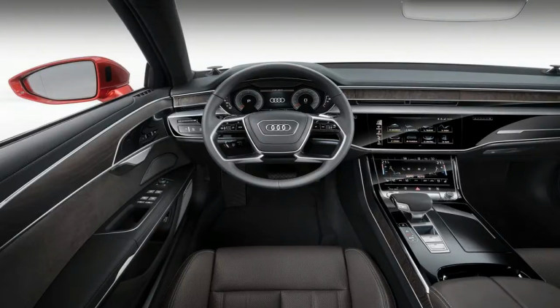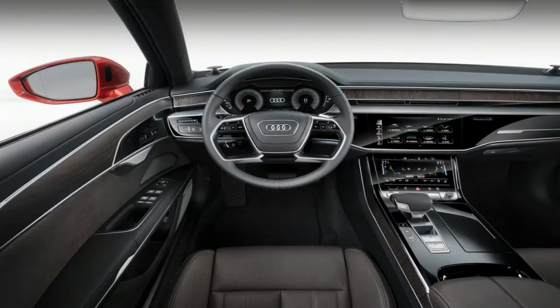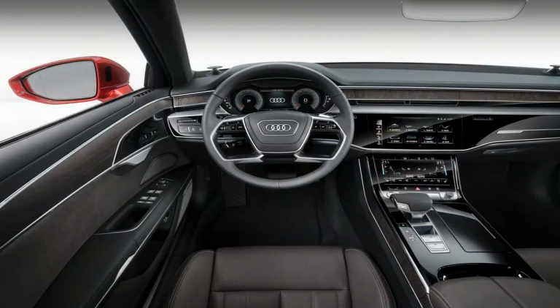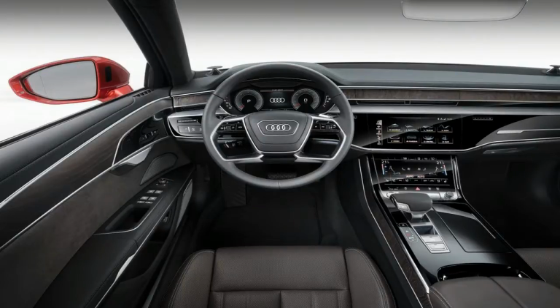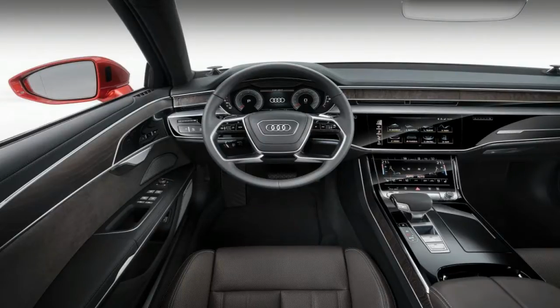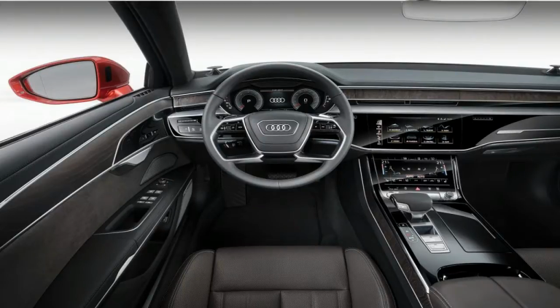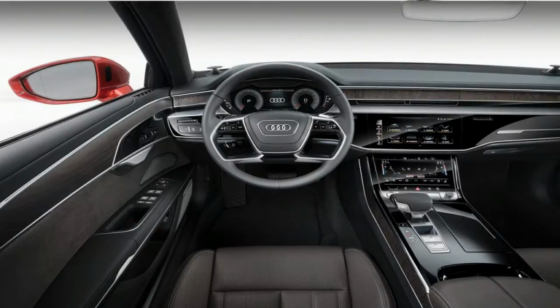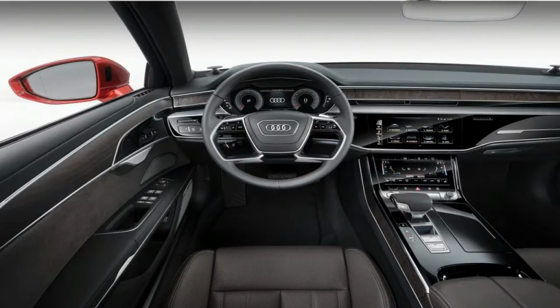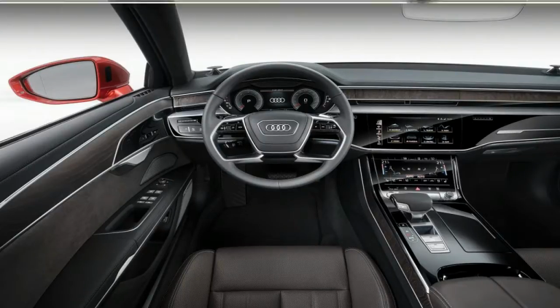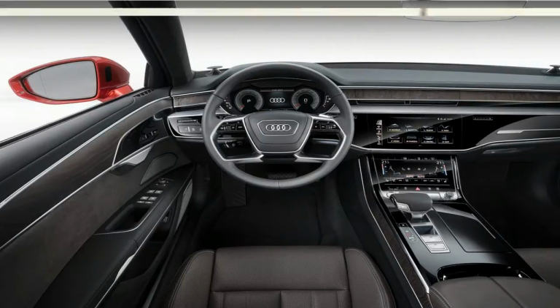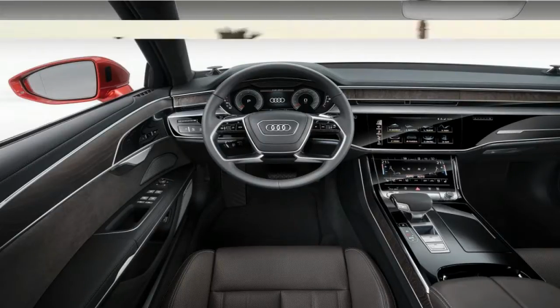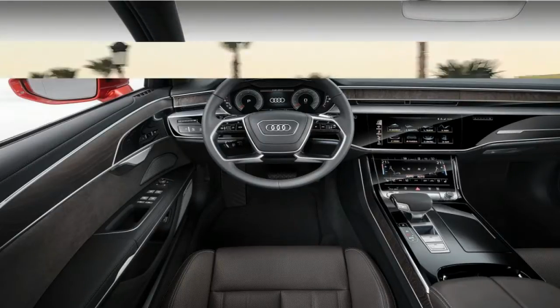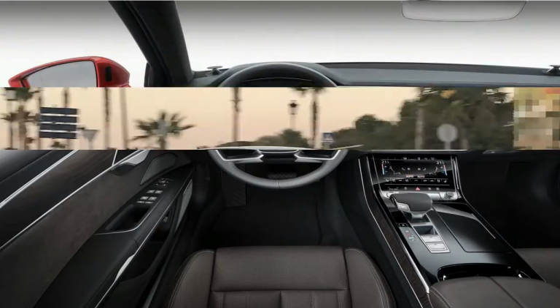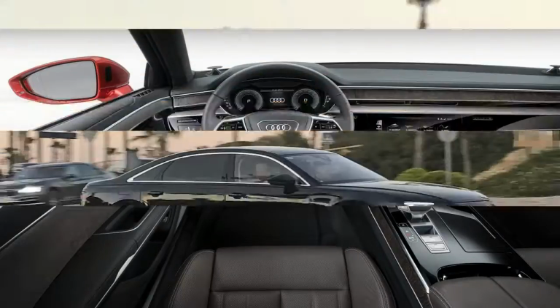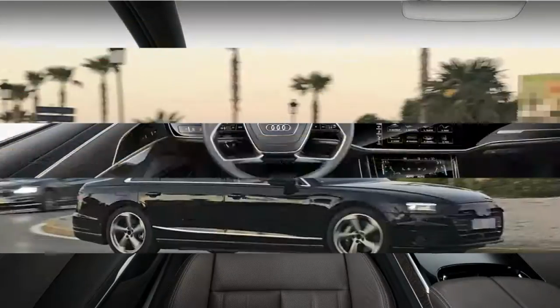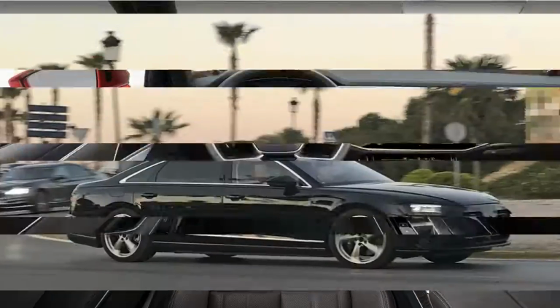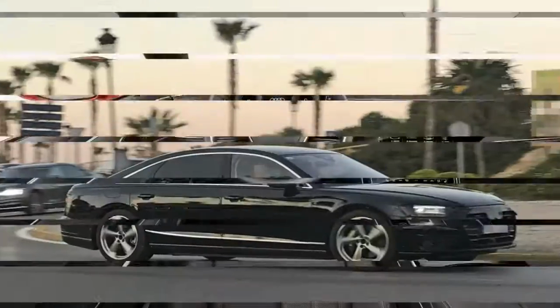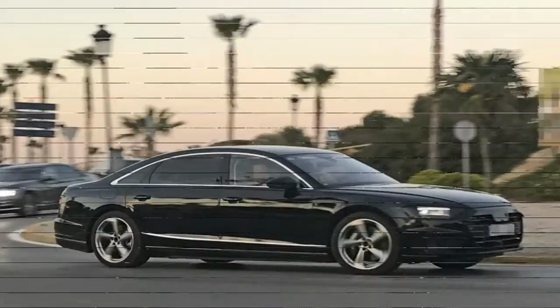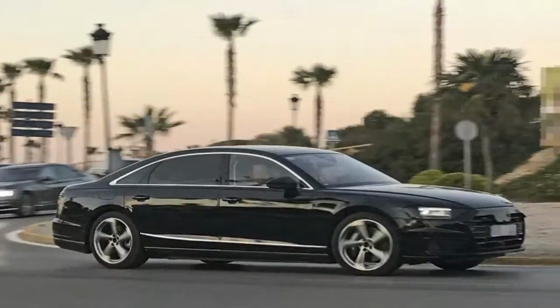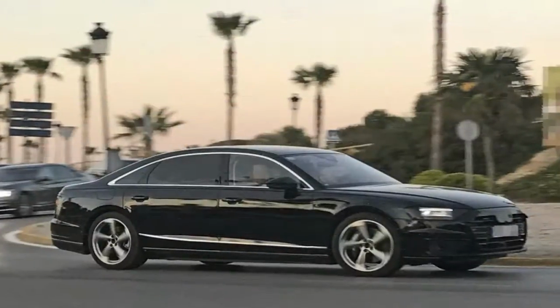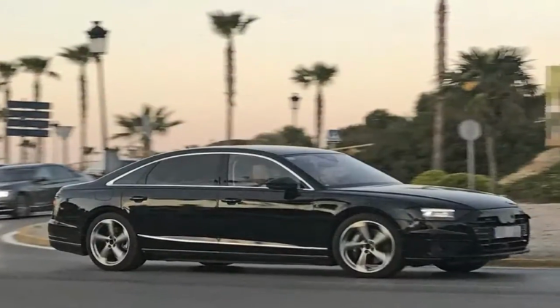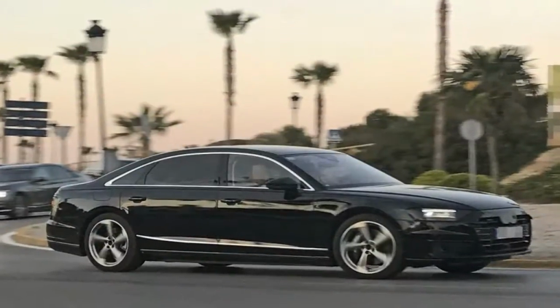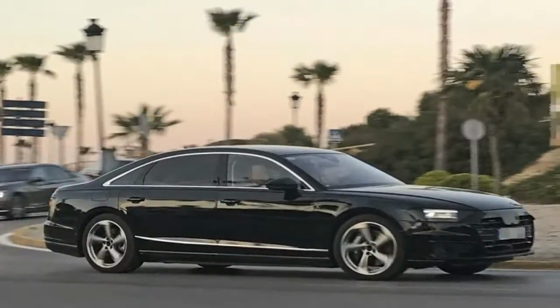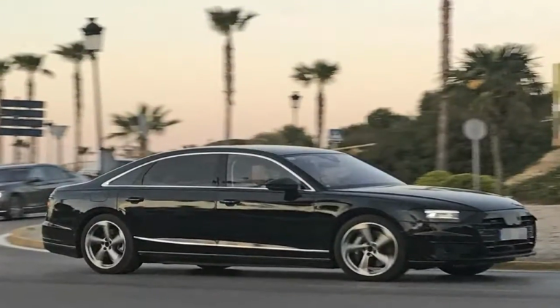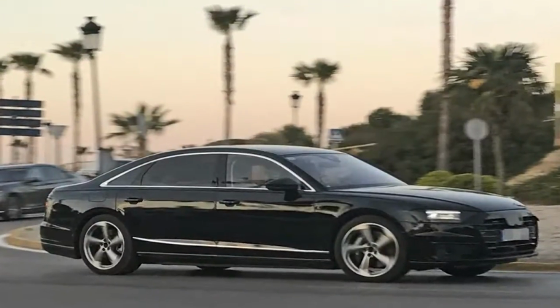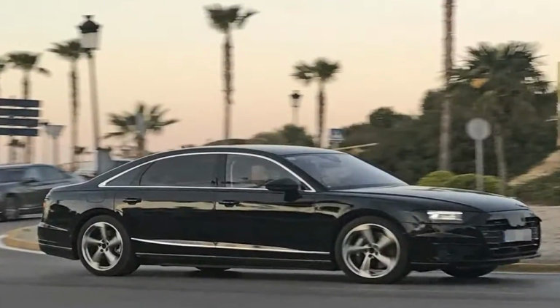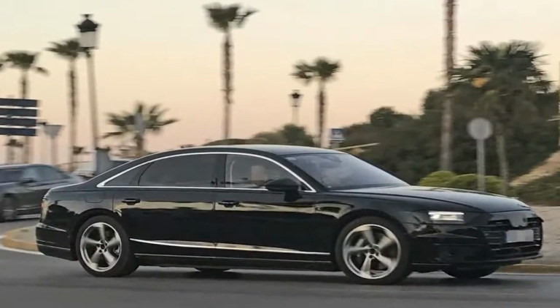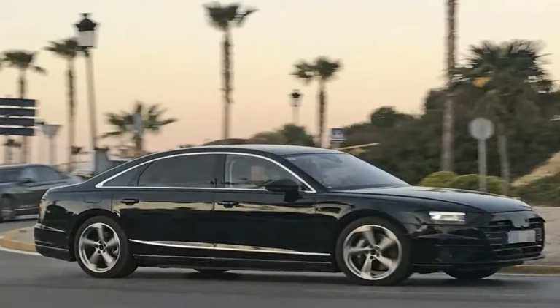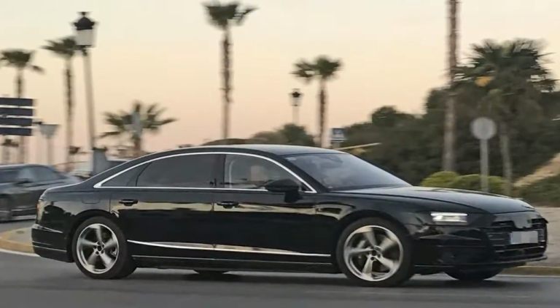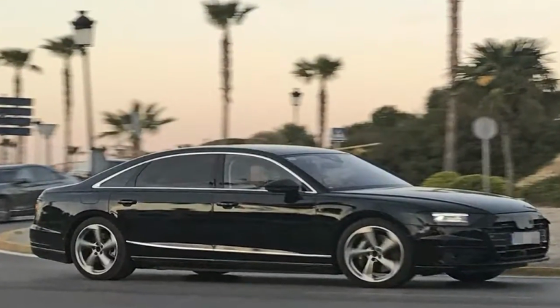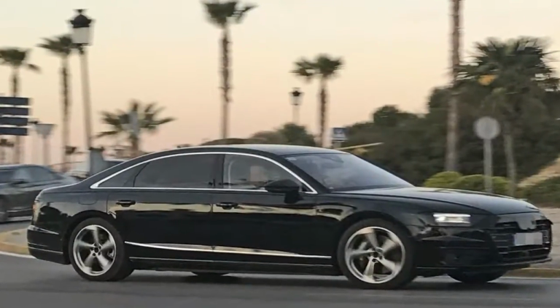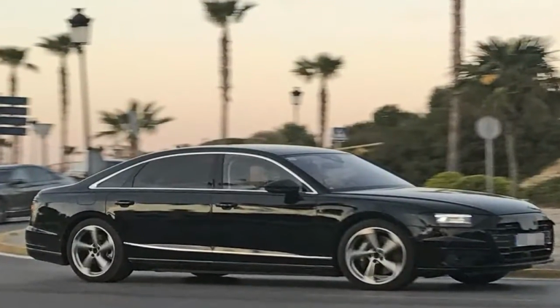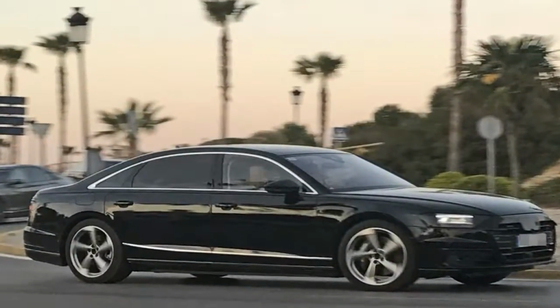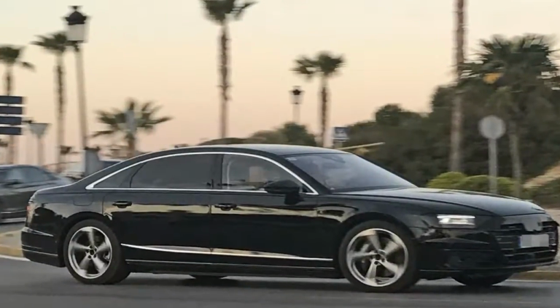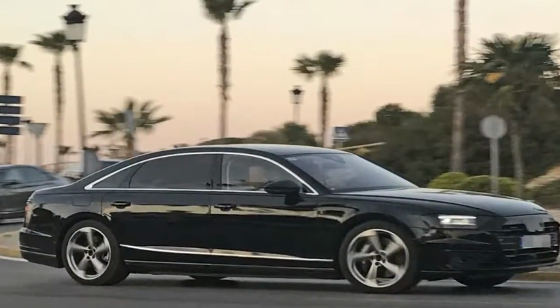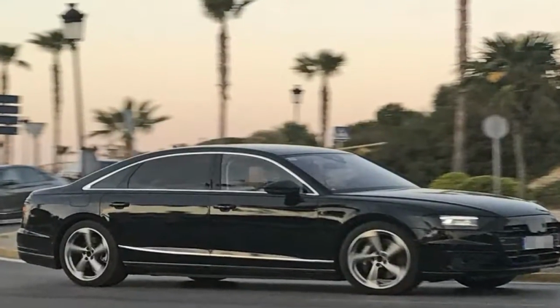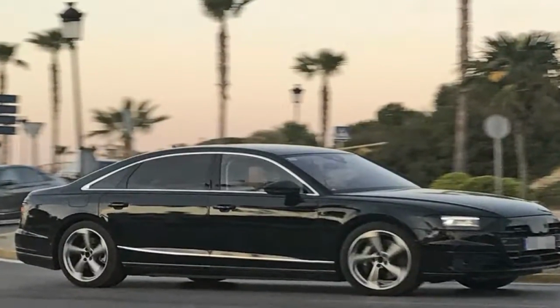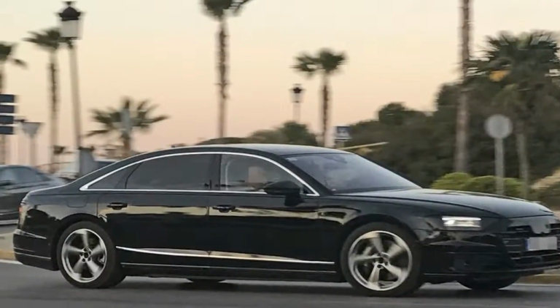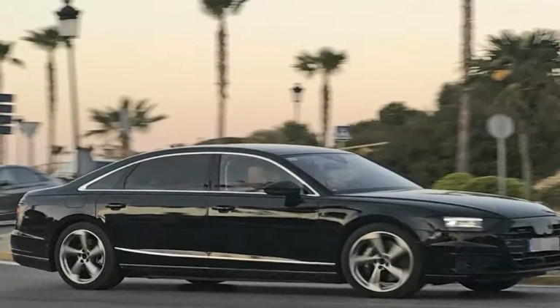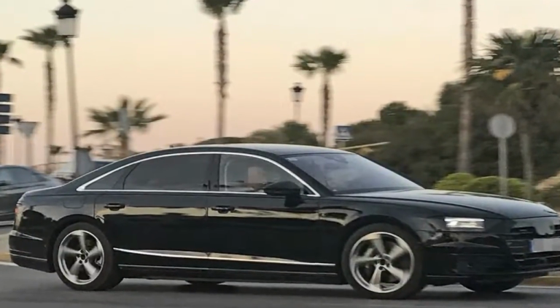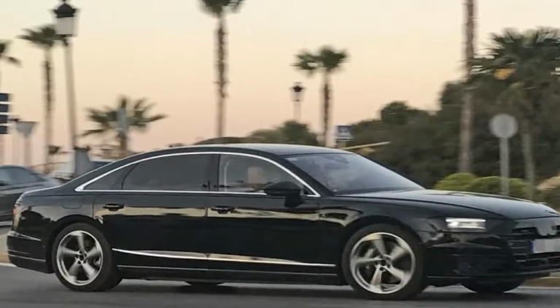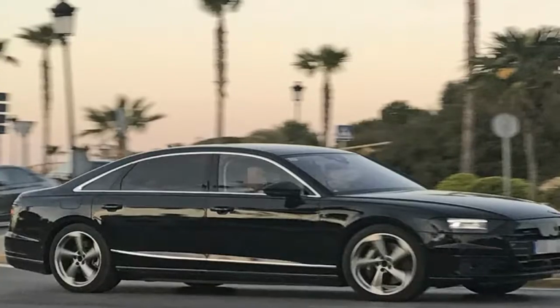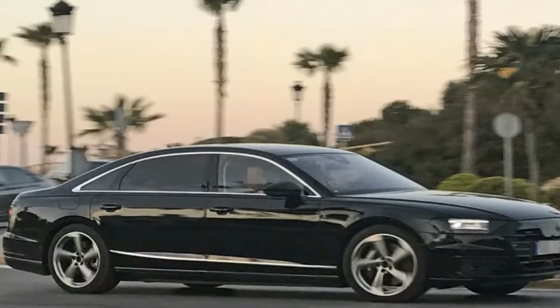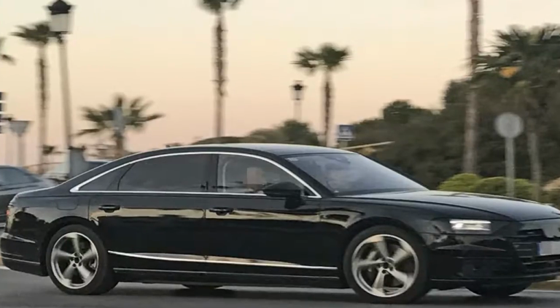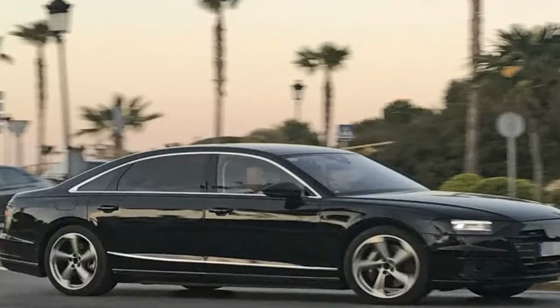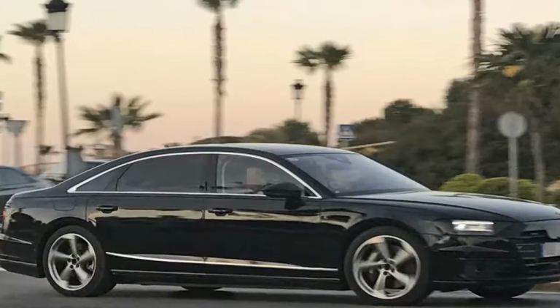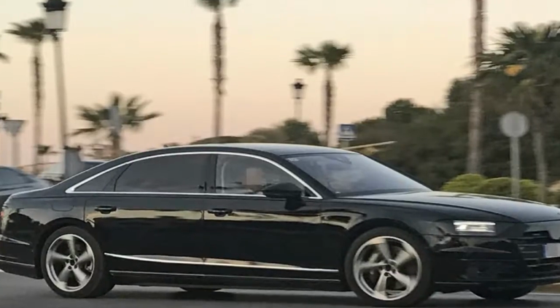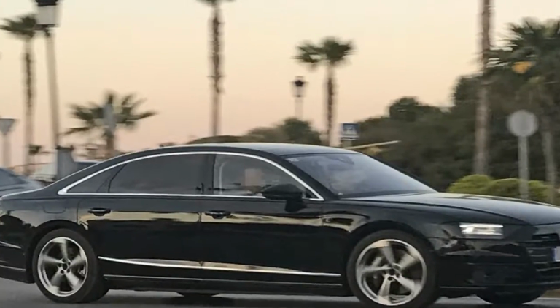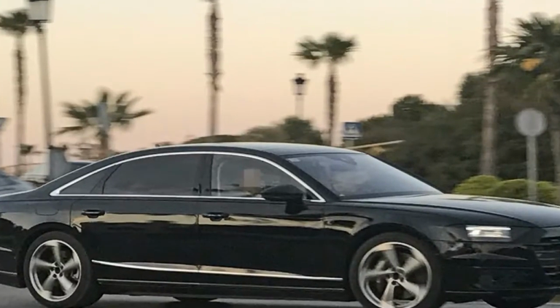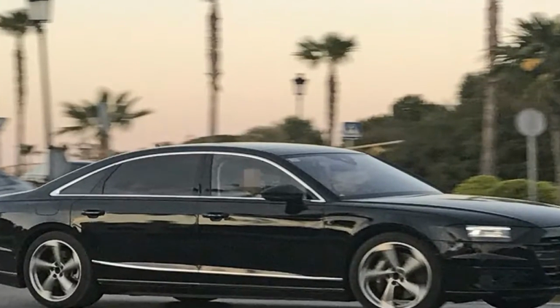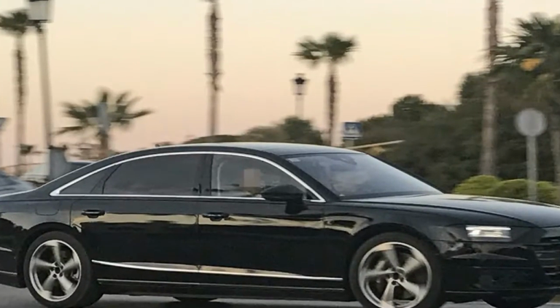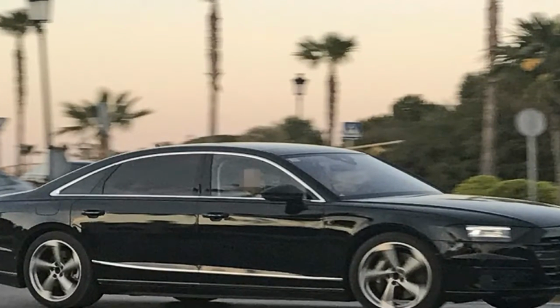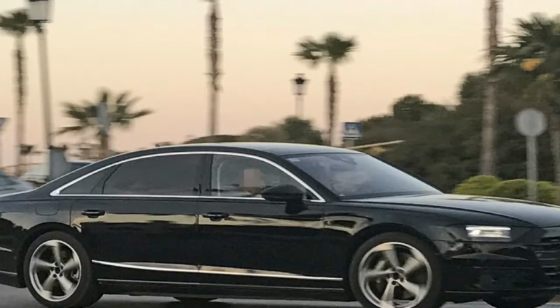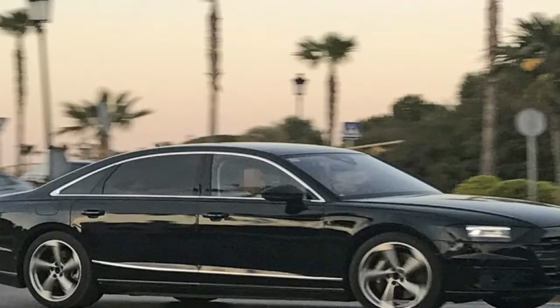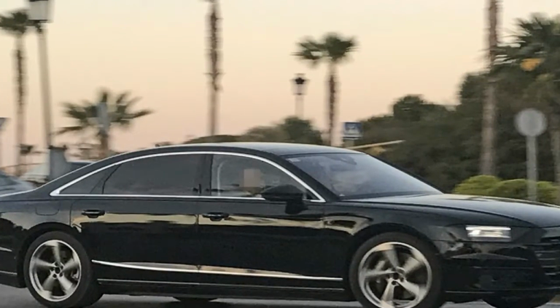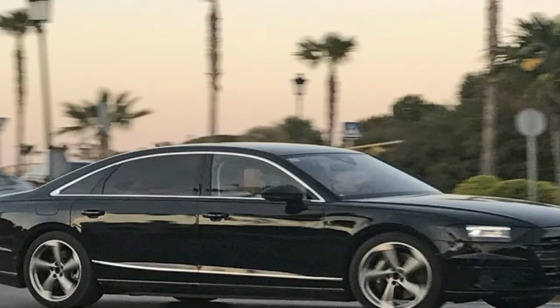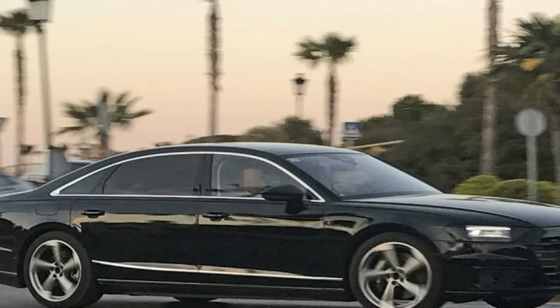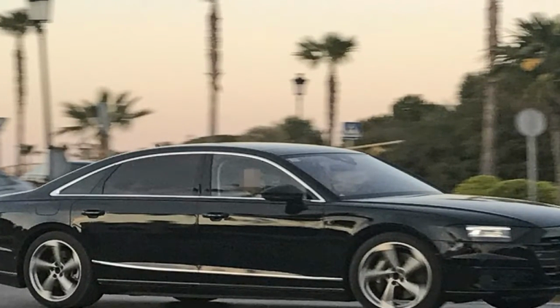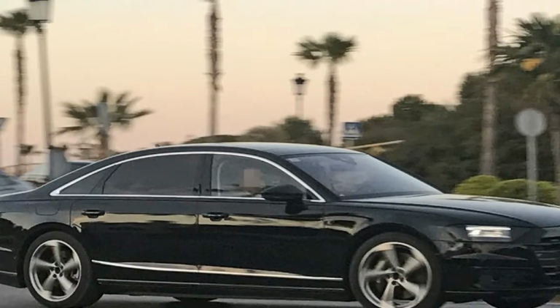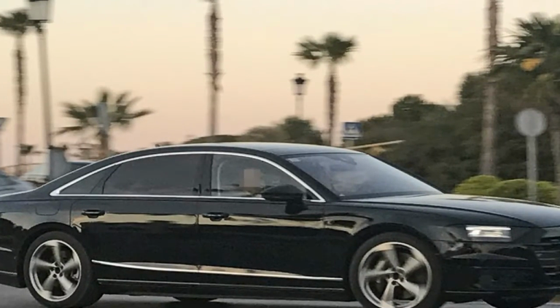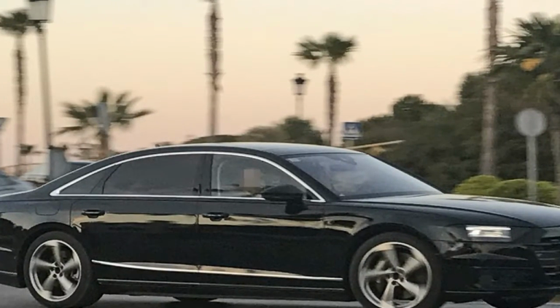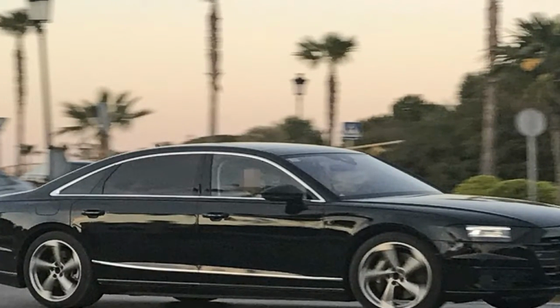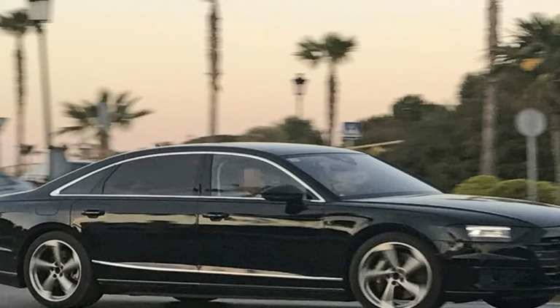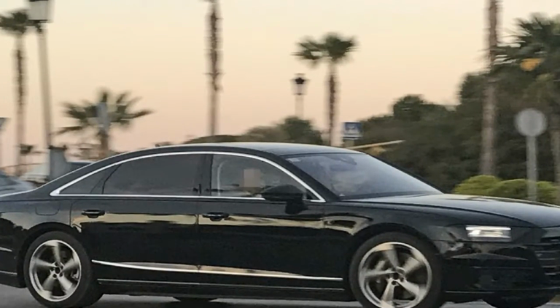To go along with this, the A8 gets a revised suspension system that includes all-wheel steering and active suspension.